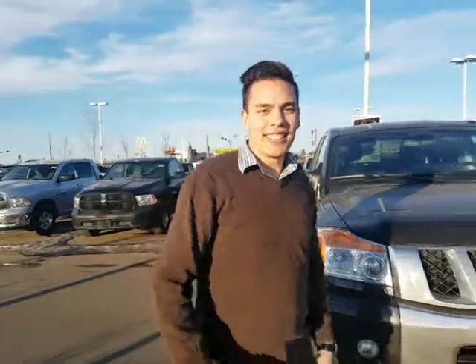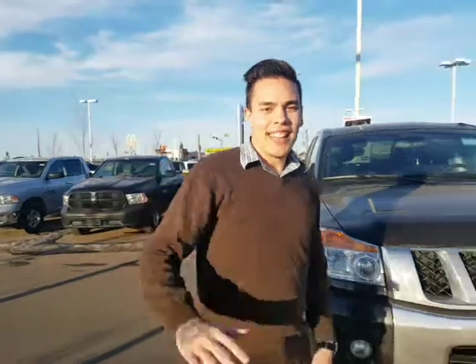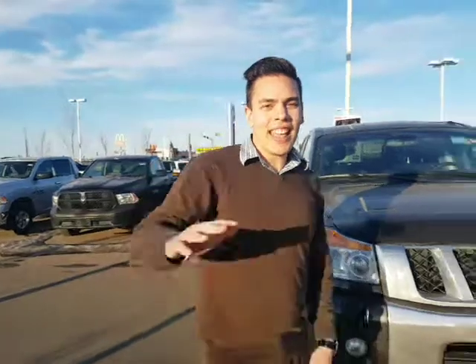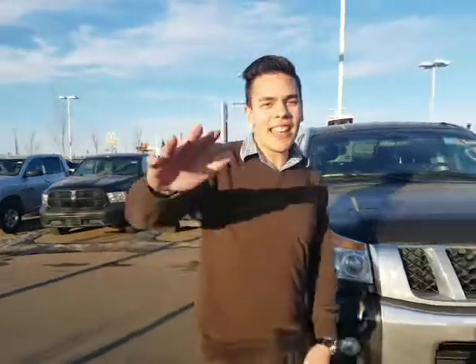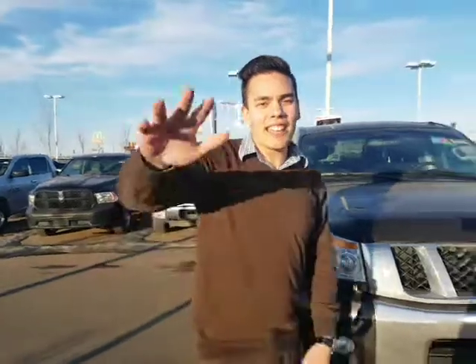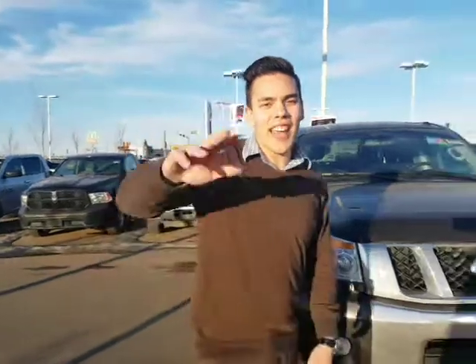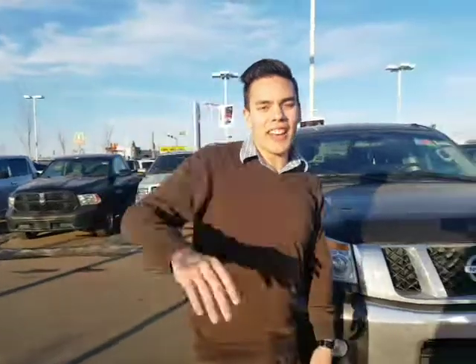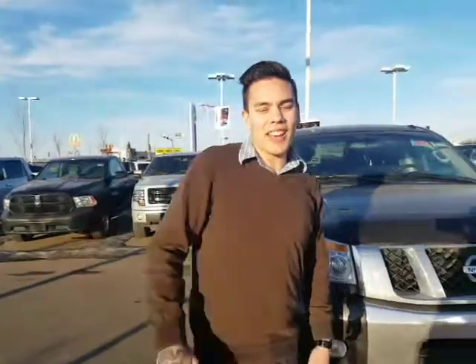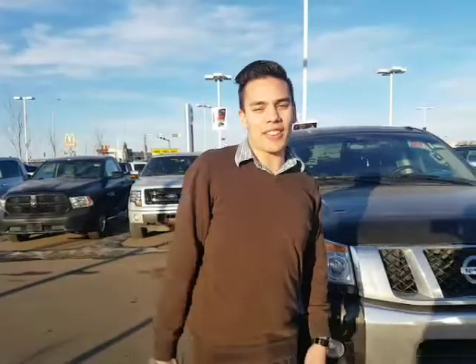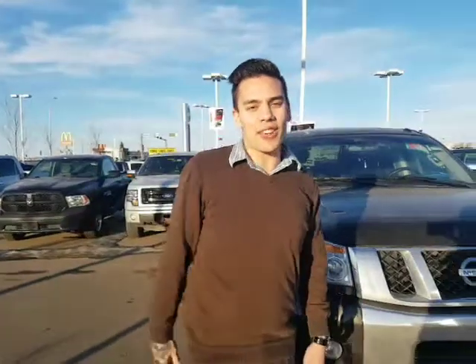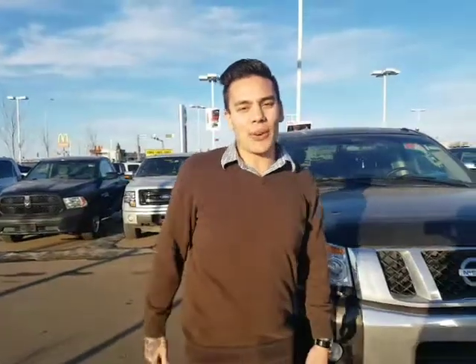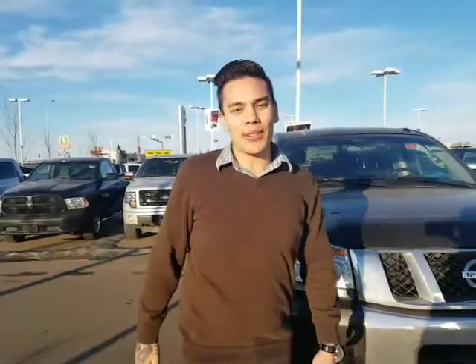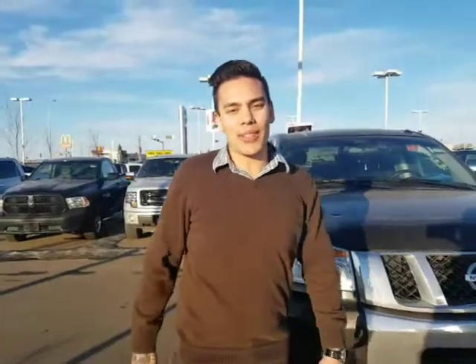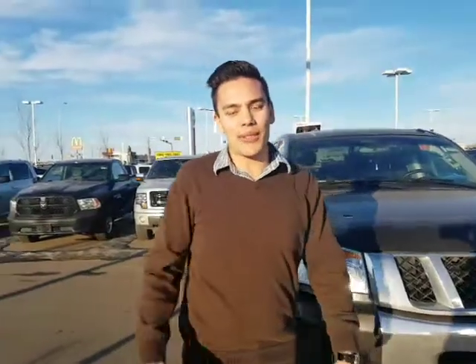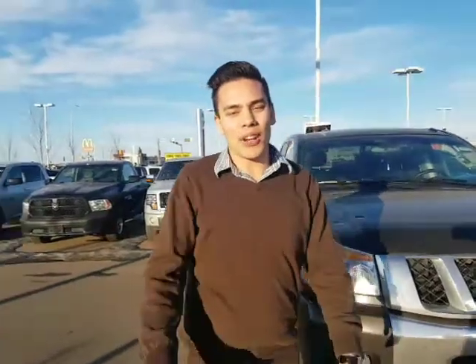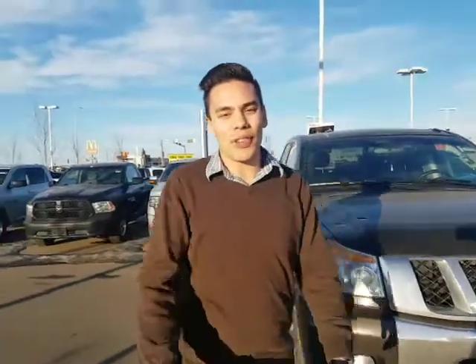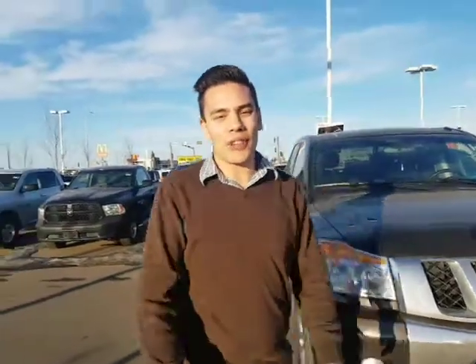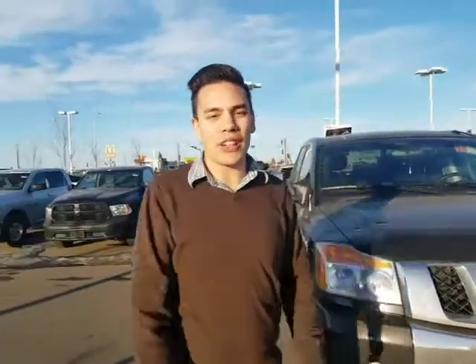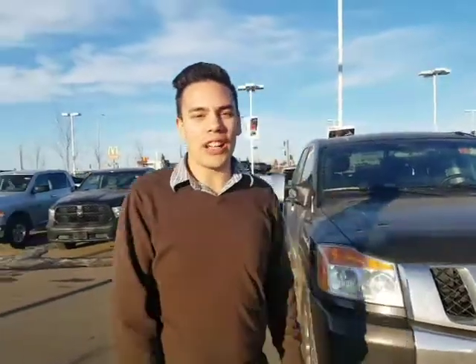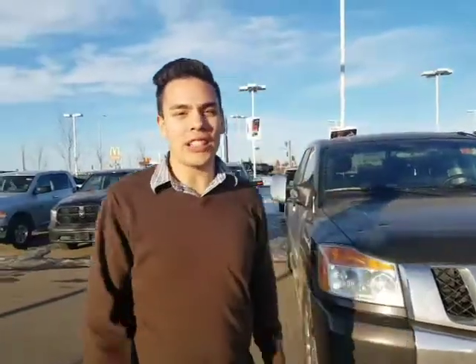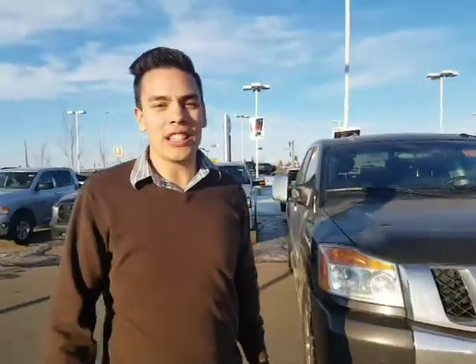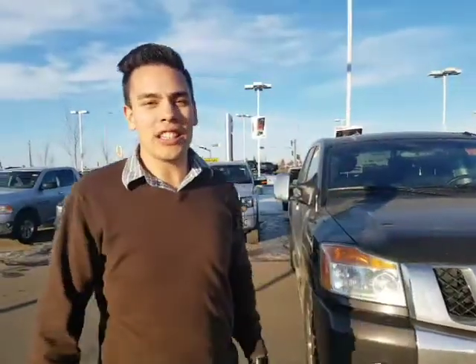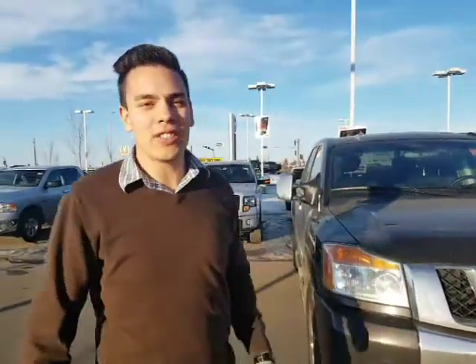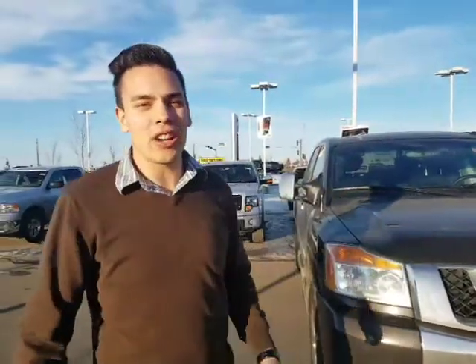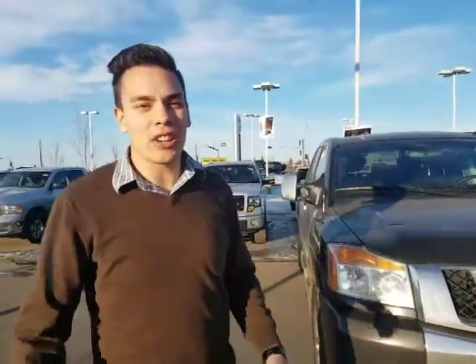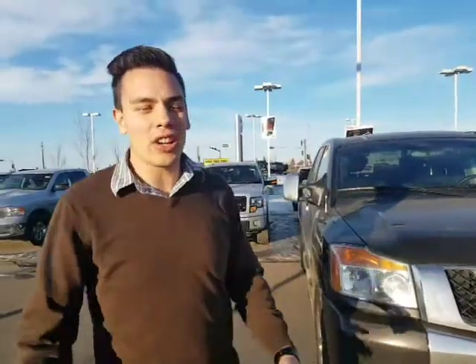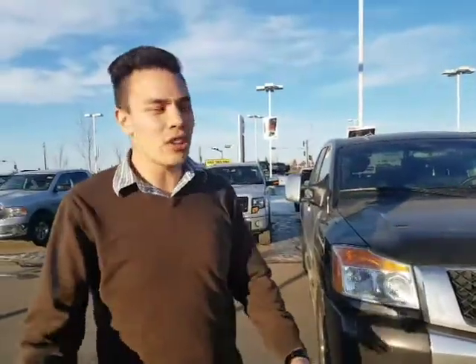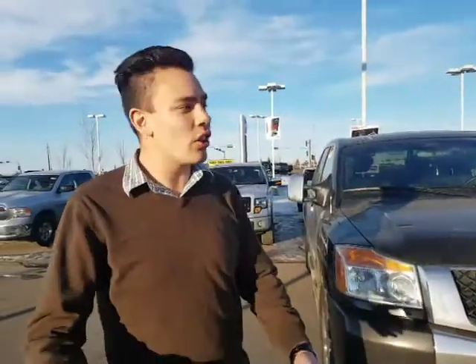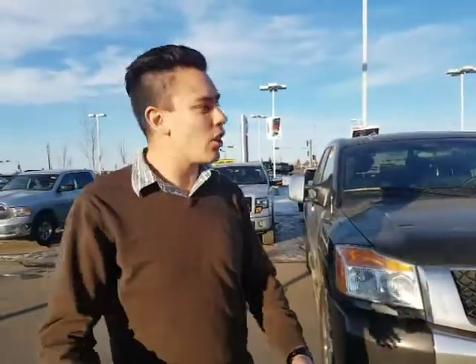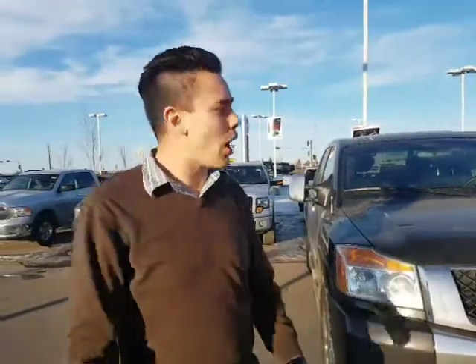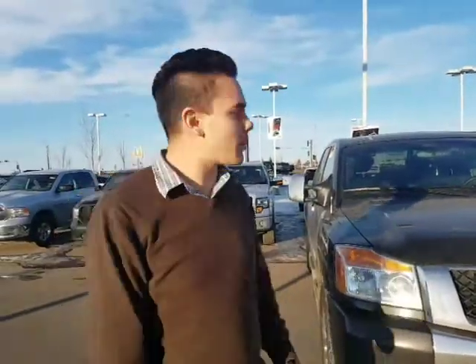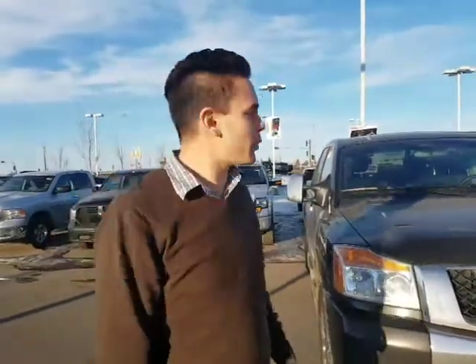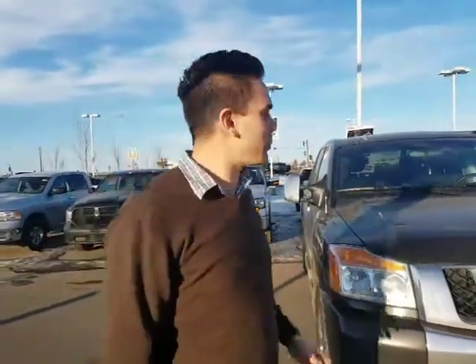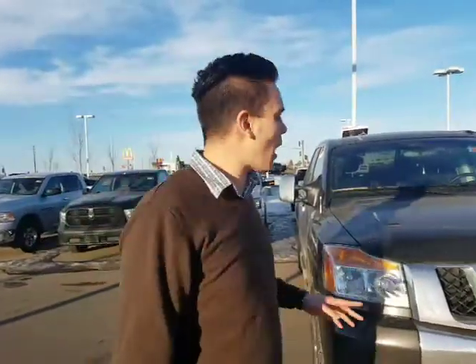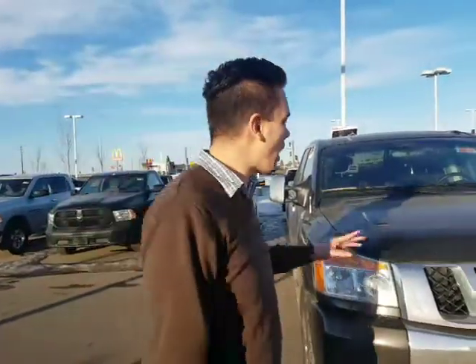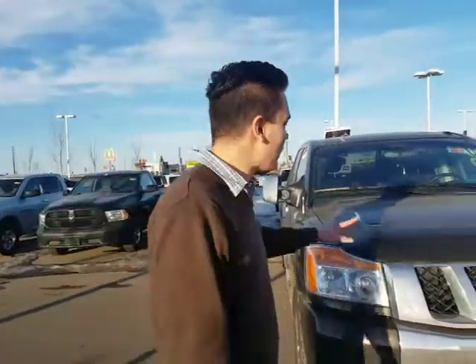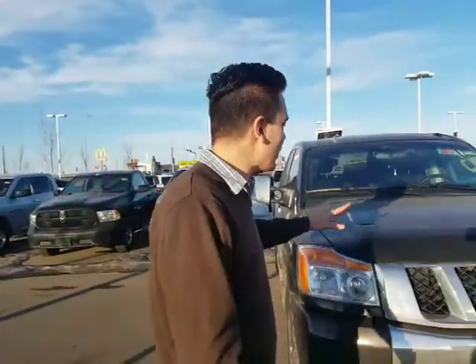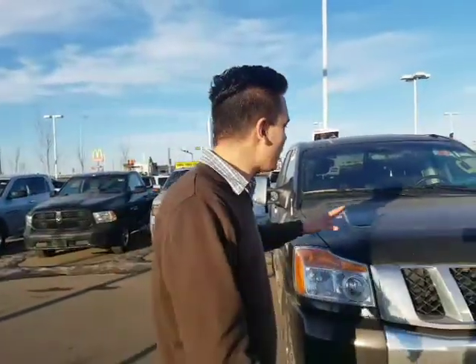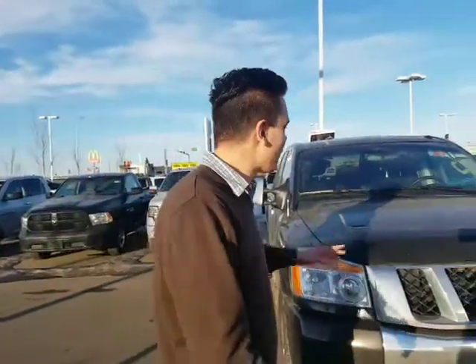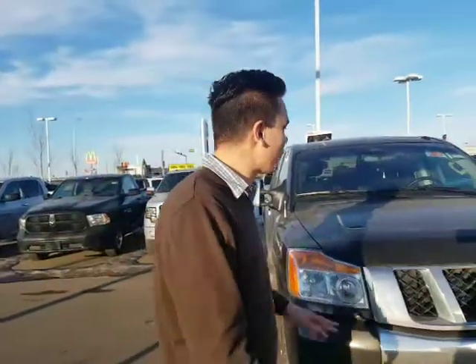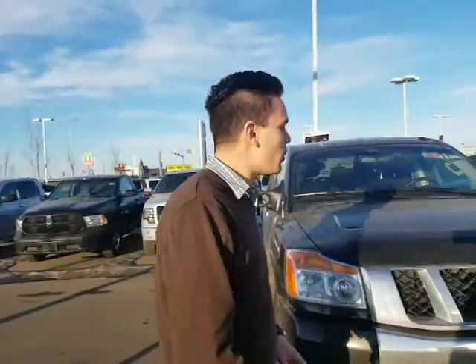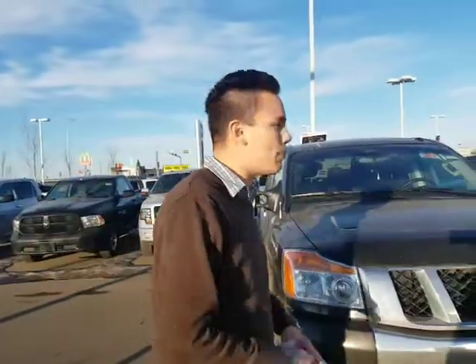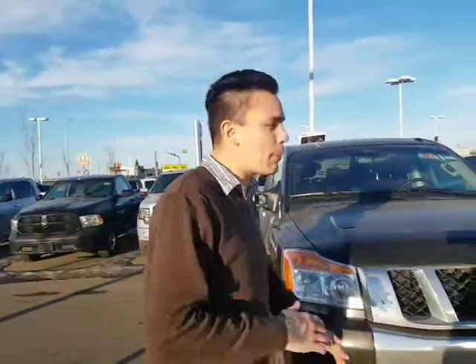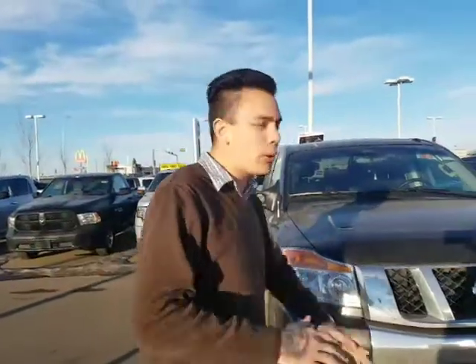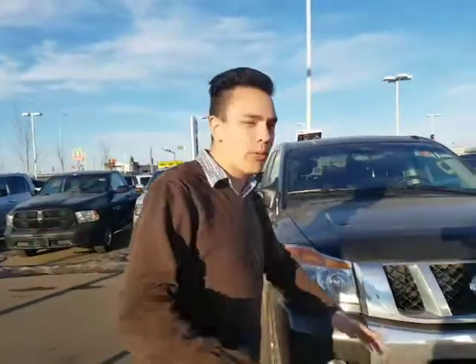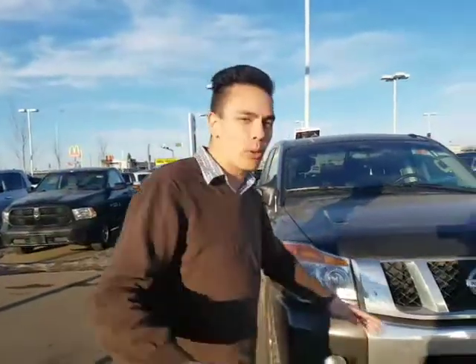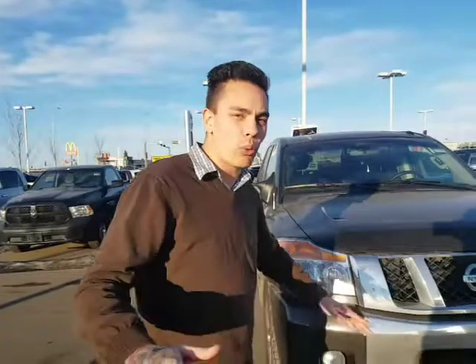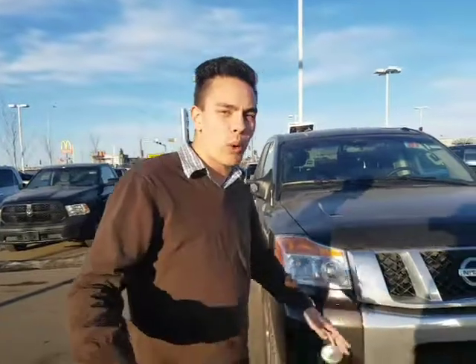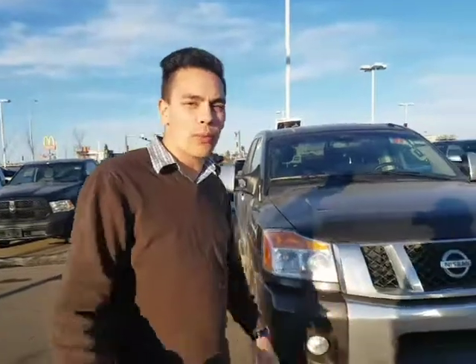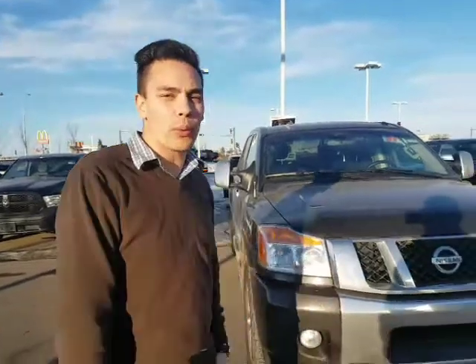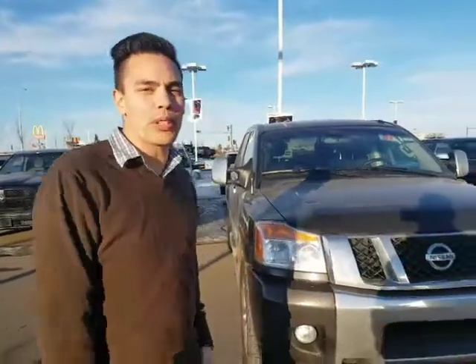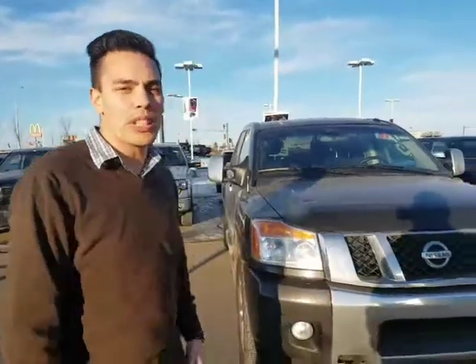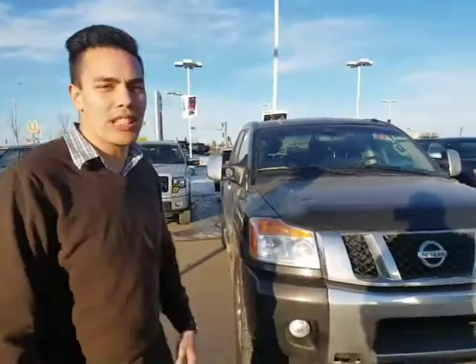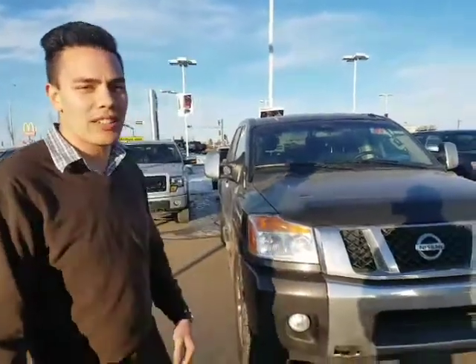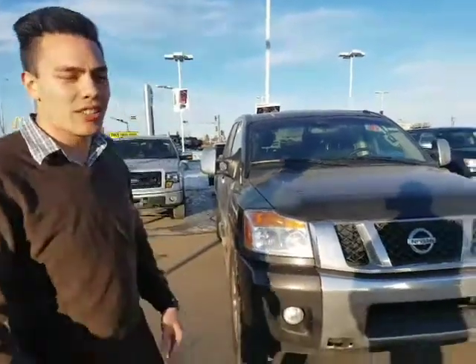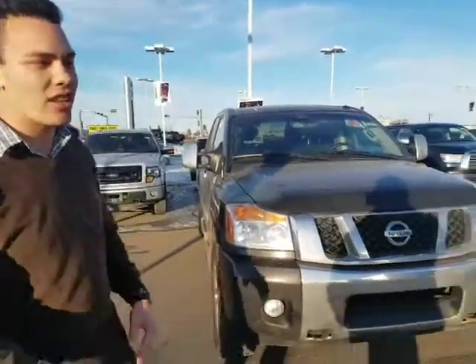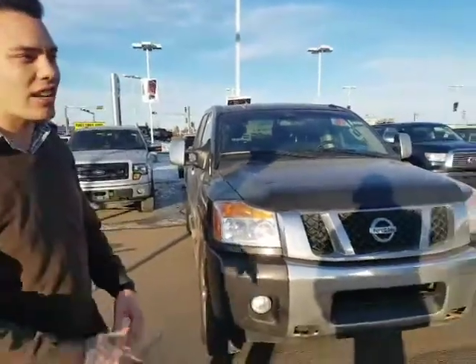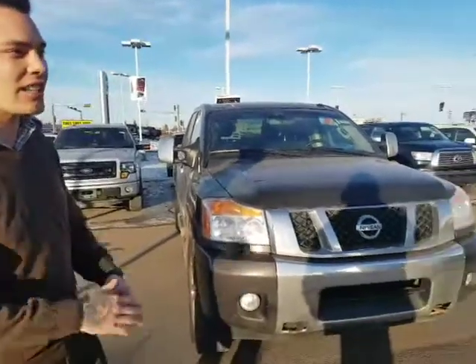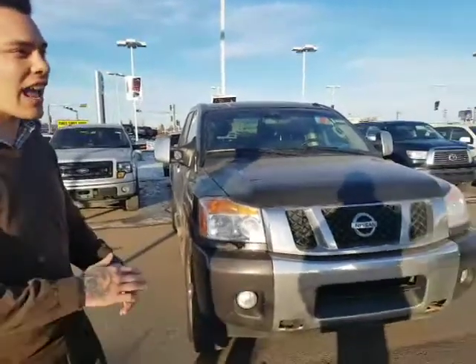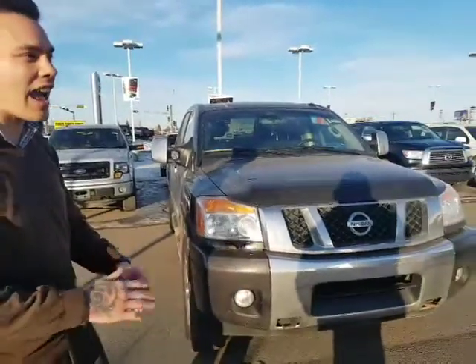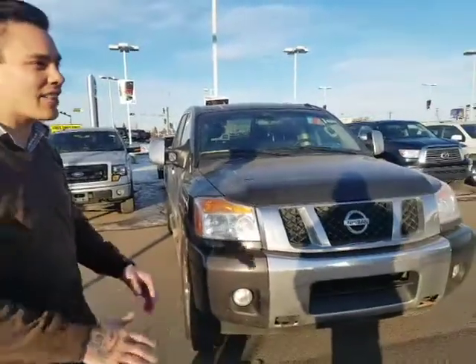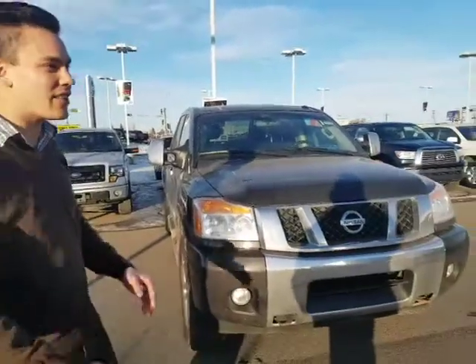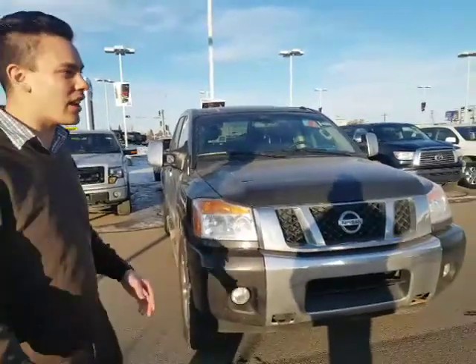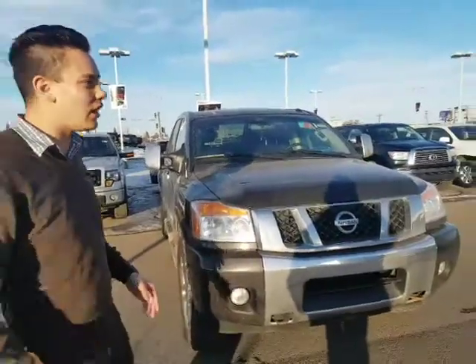Hey Dan, how's it going? David Tuff here at LA Nissan. Got another option behind me here — a beautiful 2014 Nissan Titan SL.